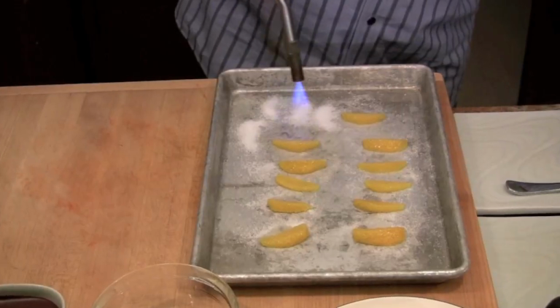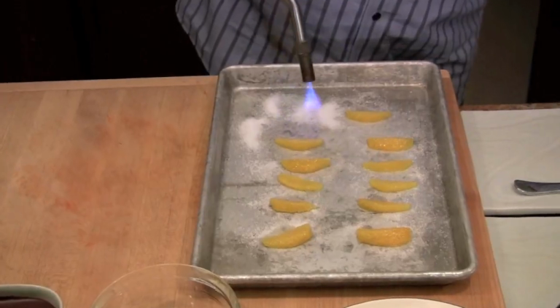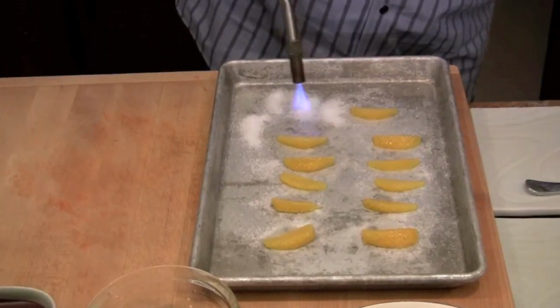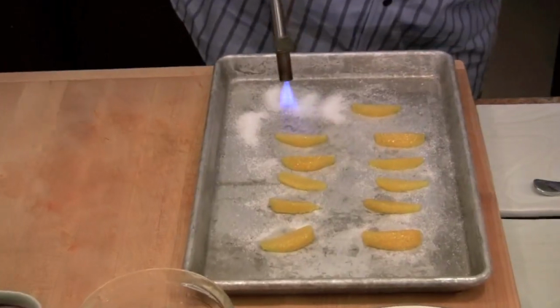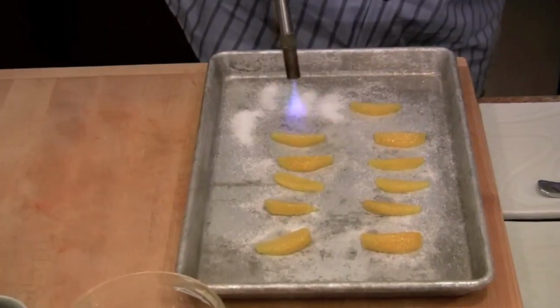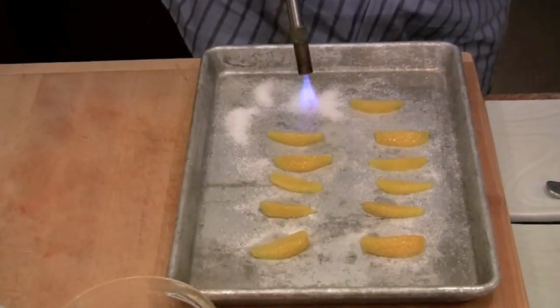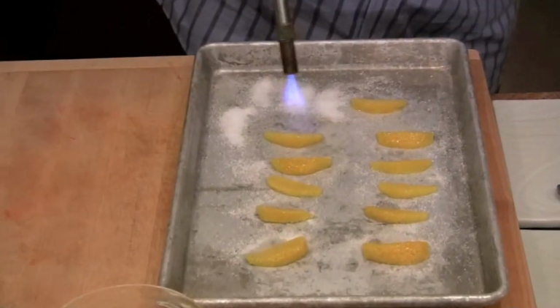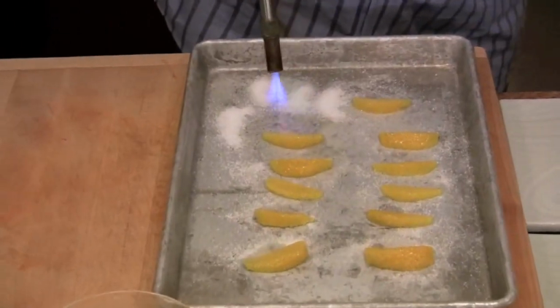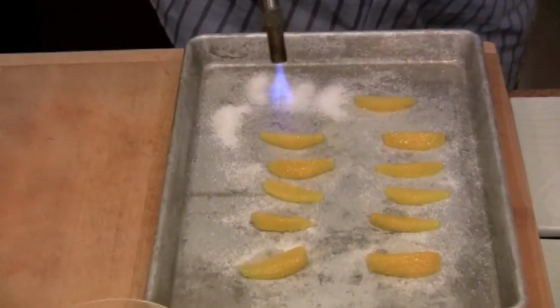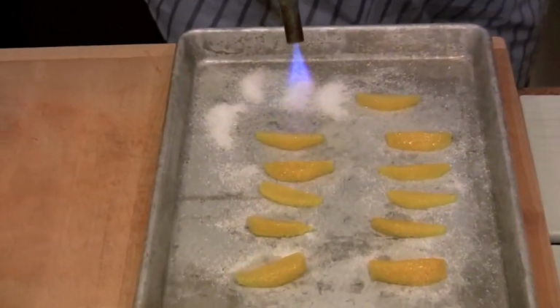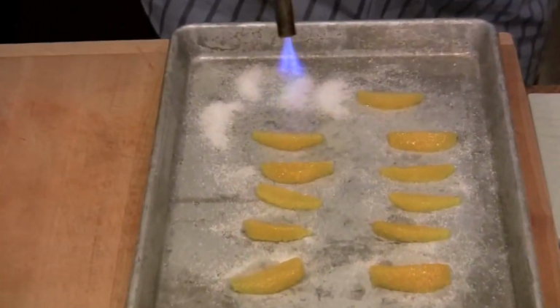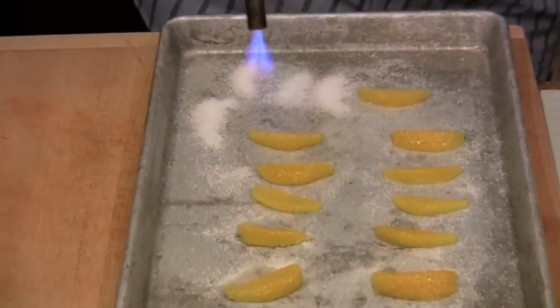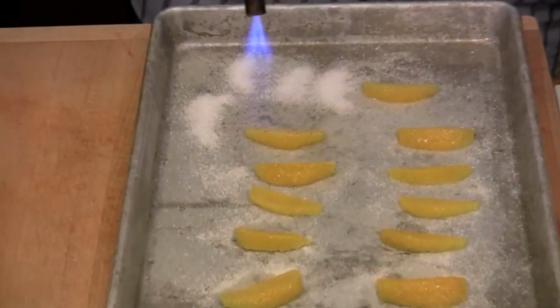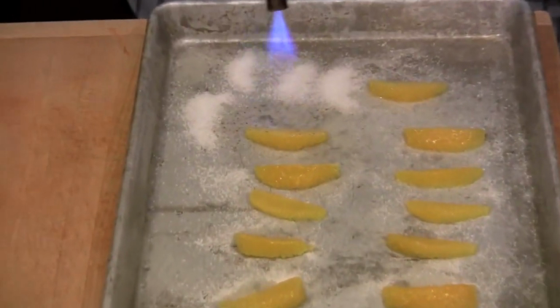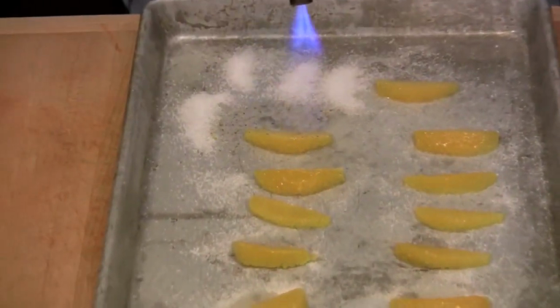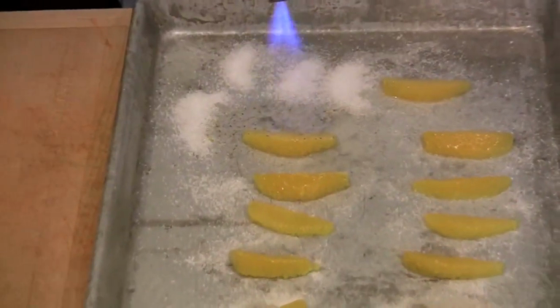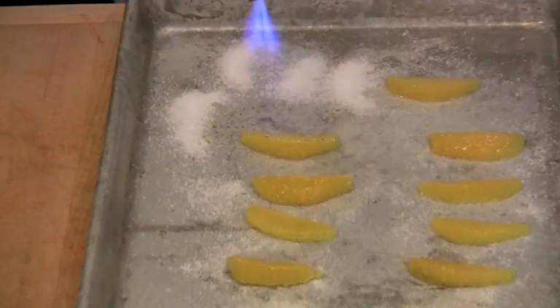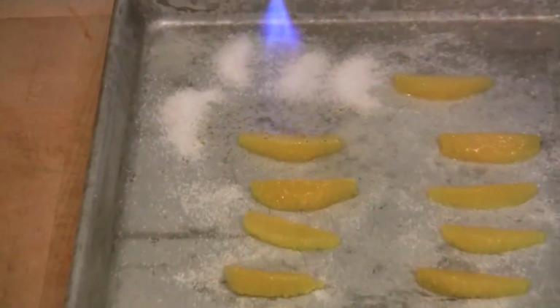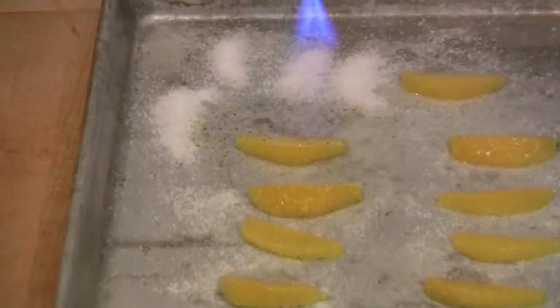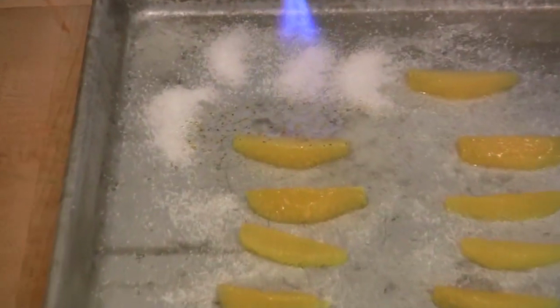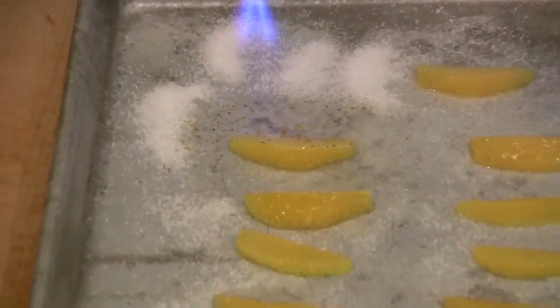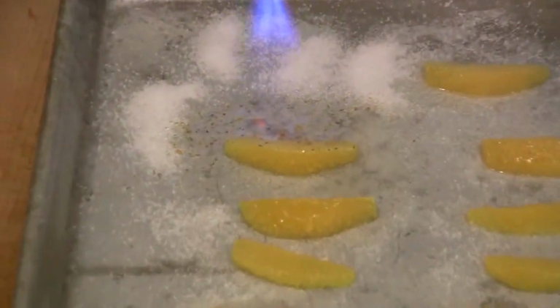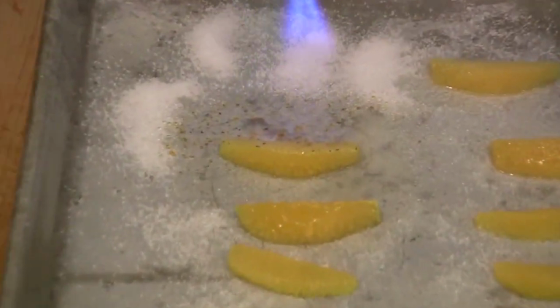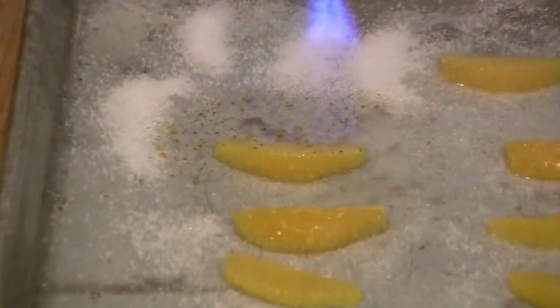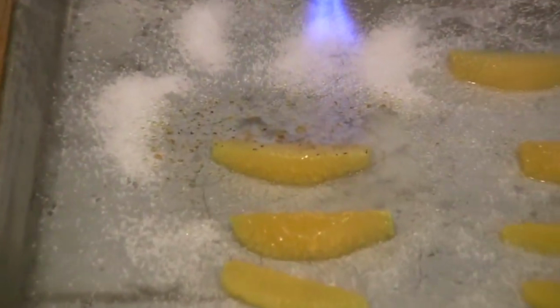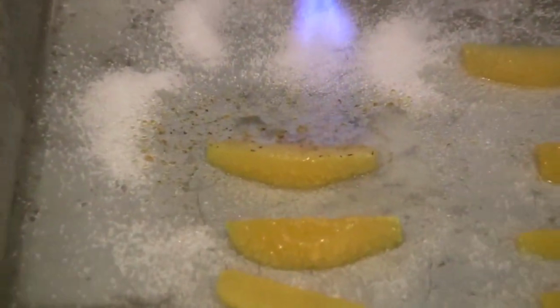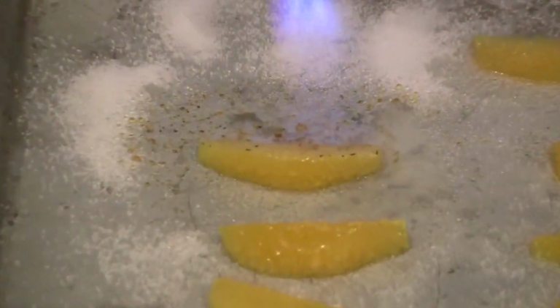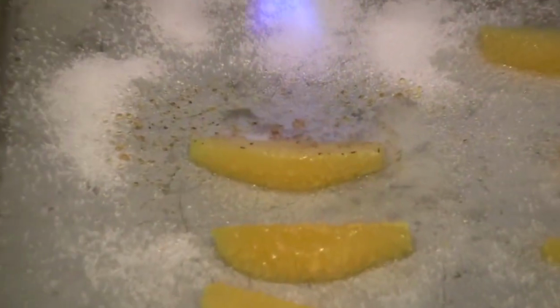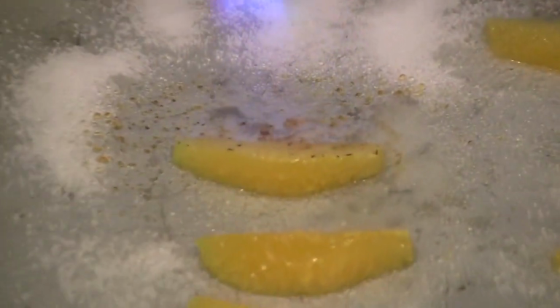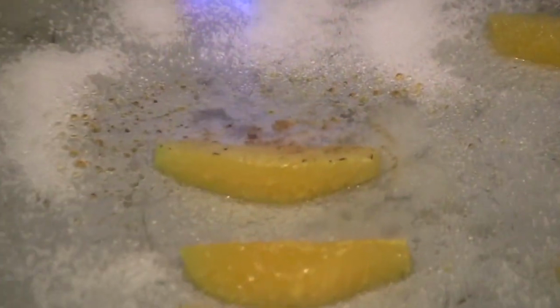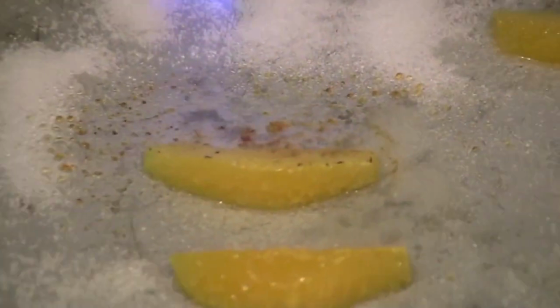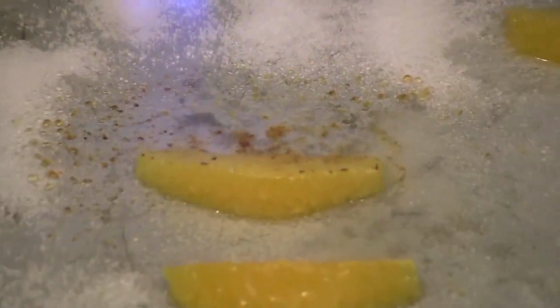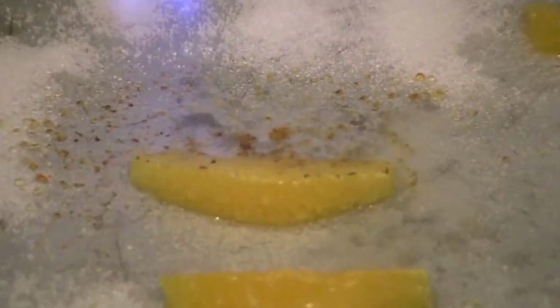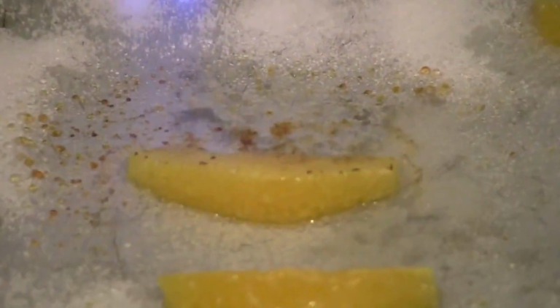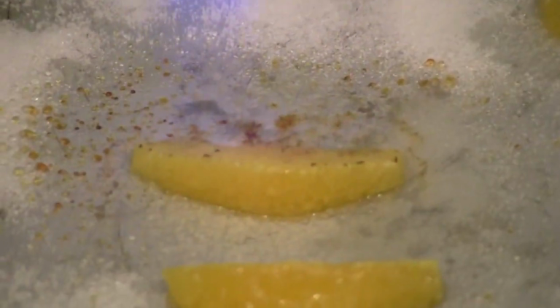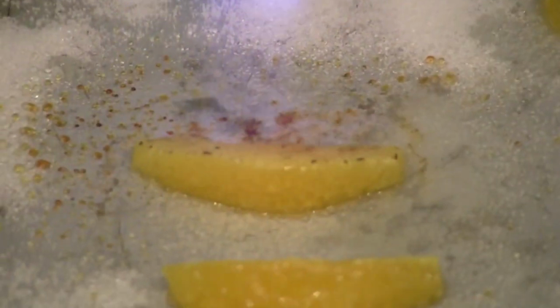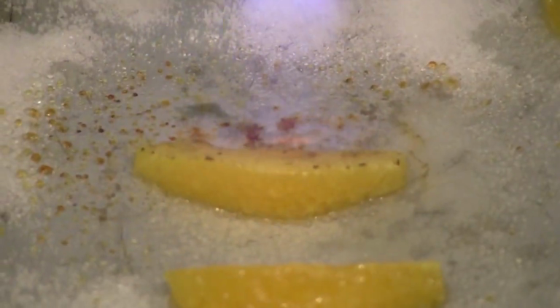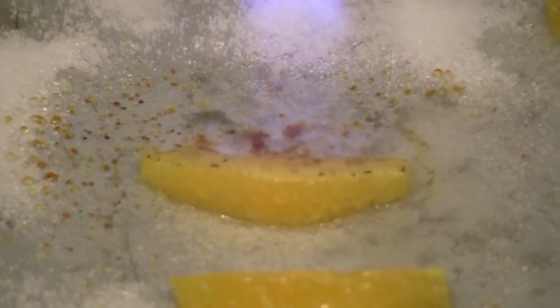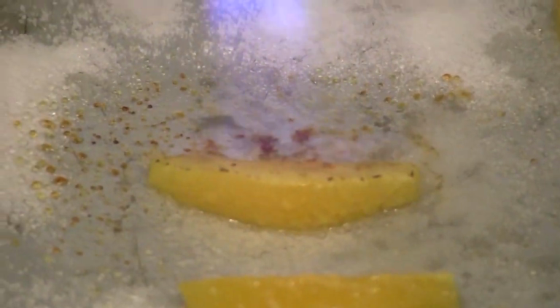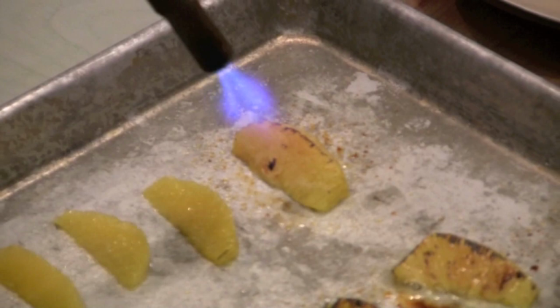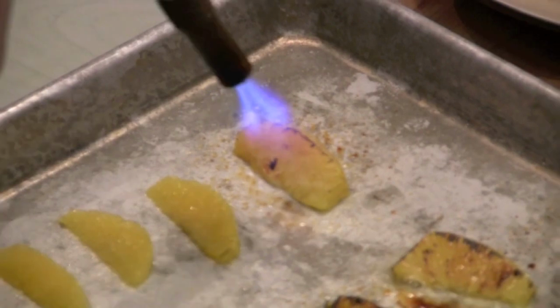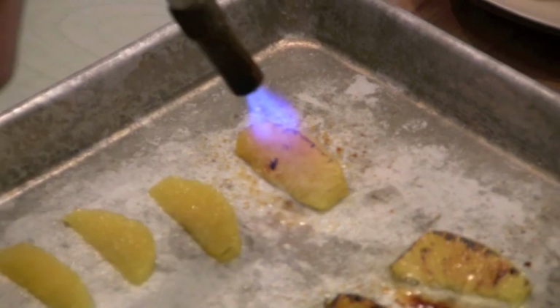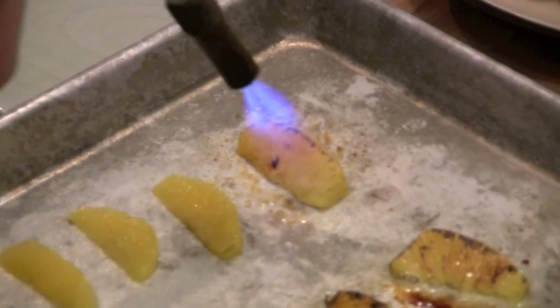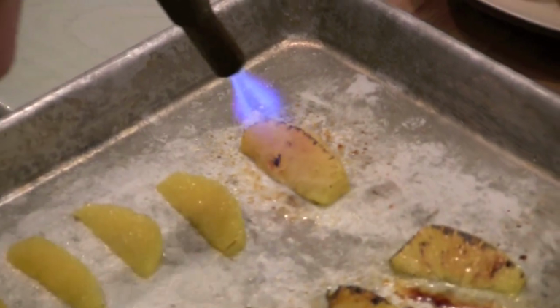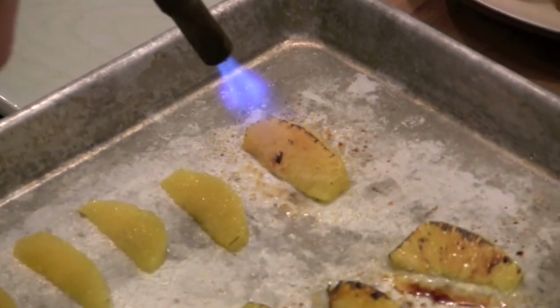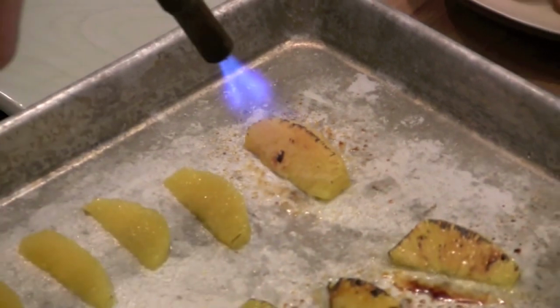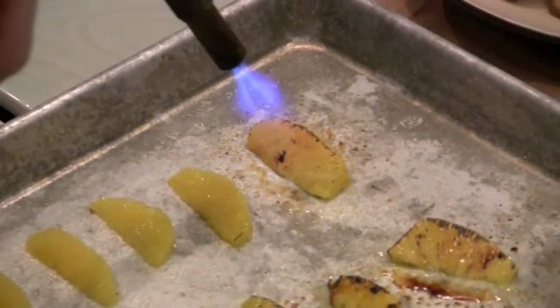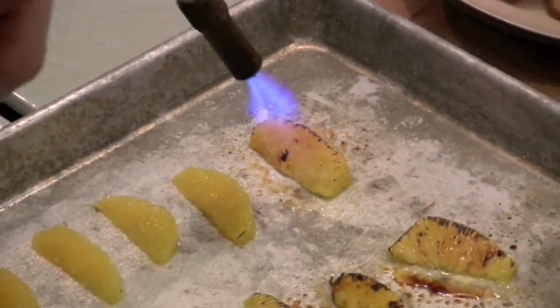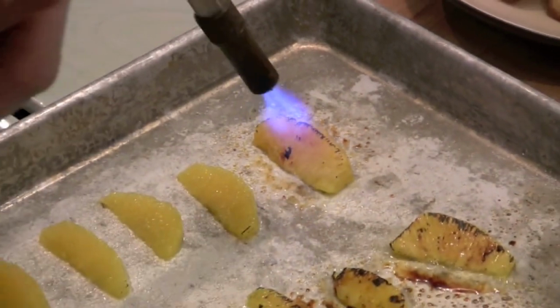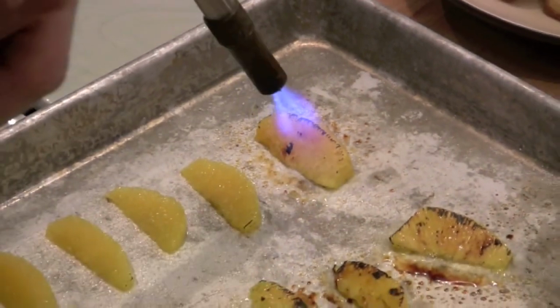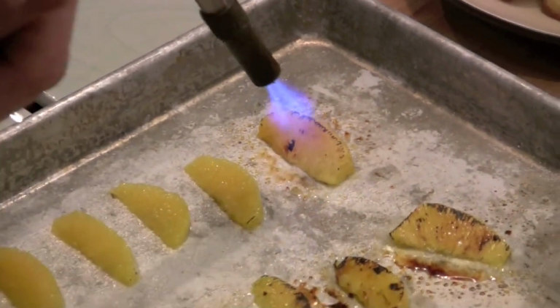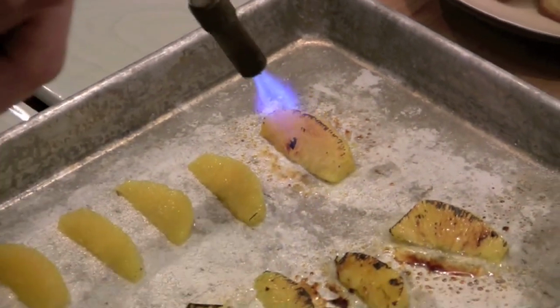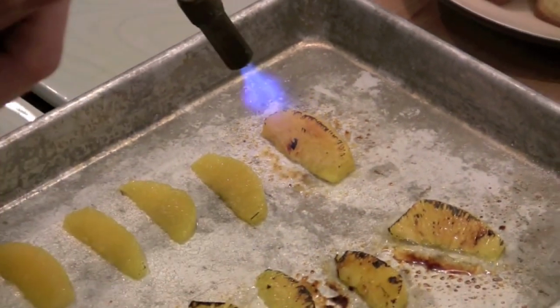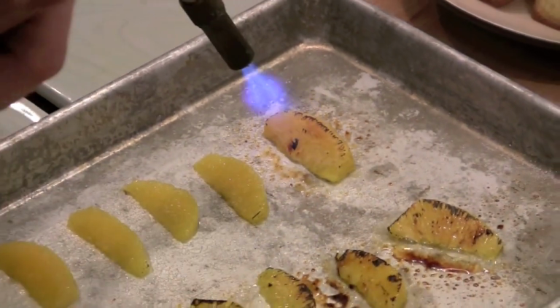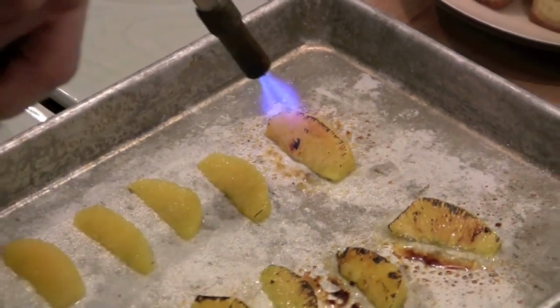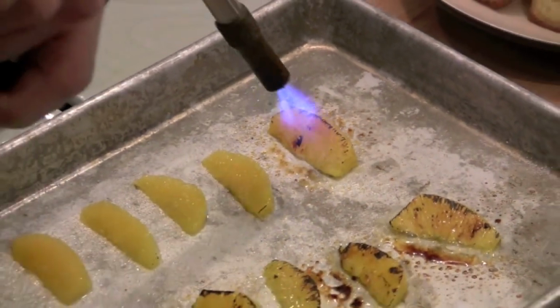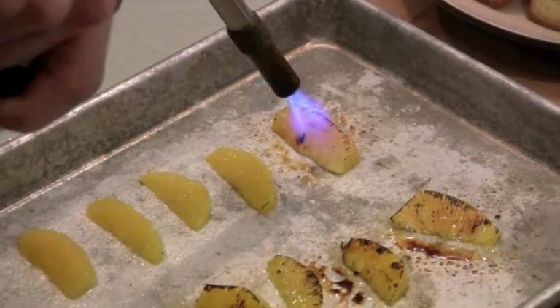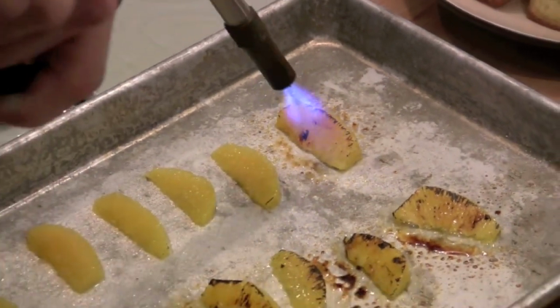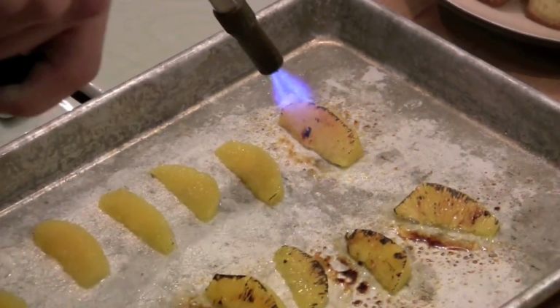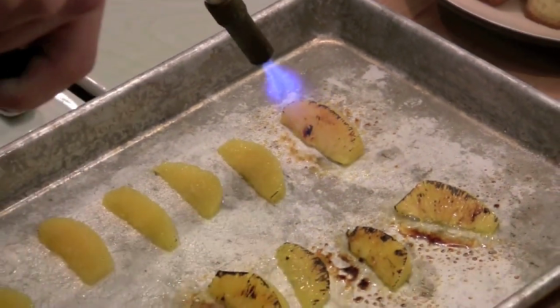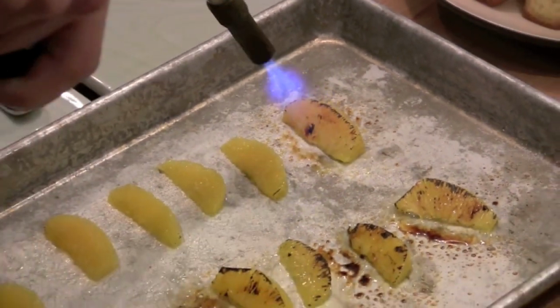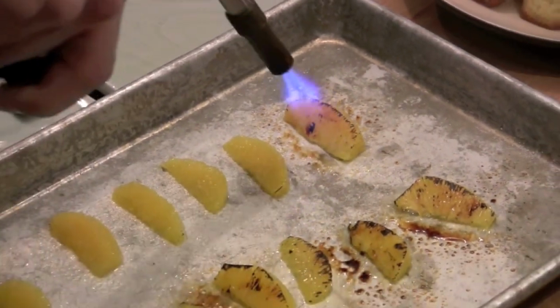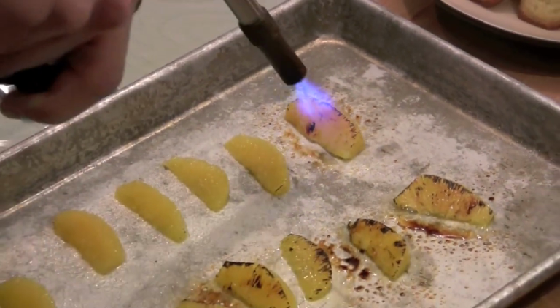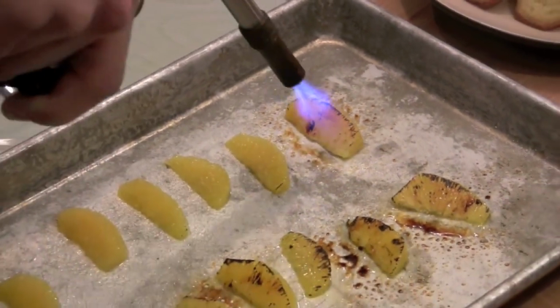And of course, because I'm a chef, I have one of these fancy glow torches. If you don't, under a broiler set it high — just get a beautiful golden brown color.